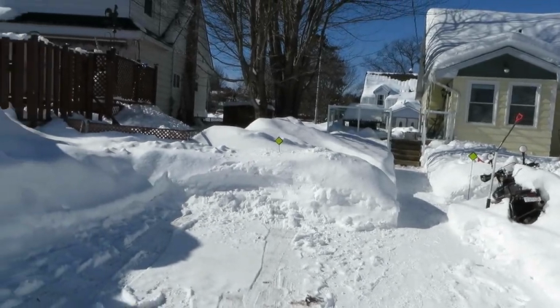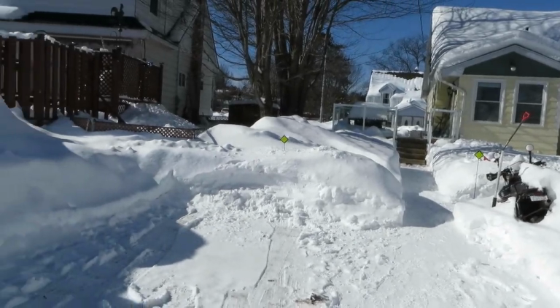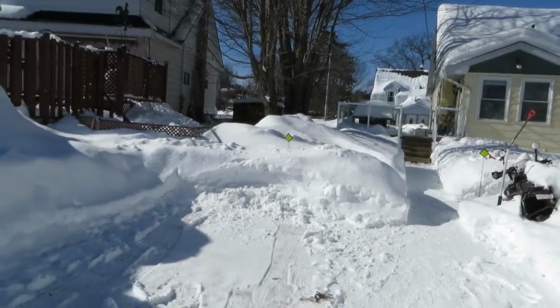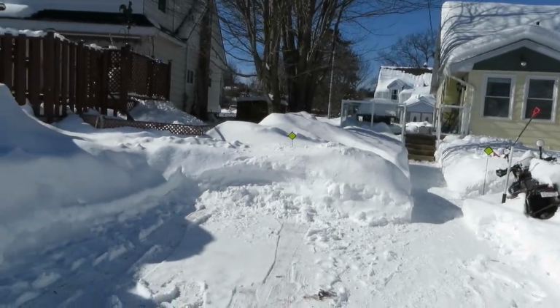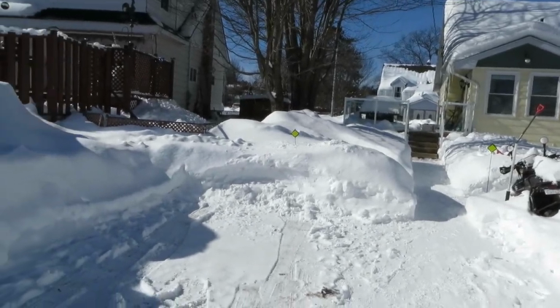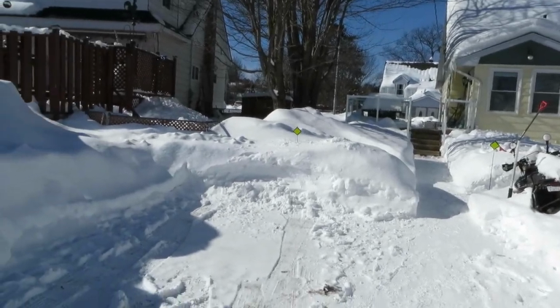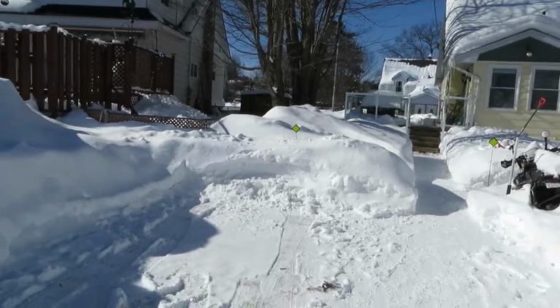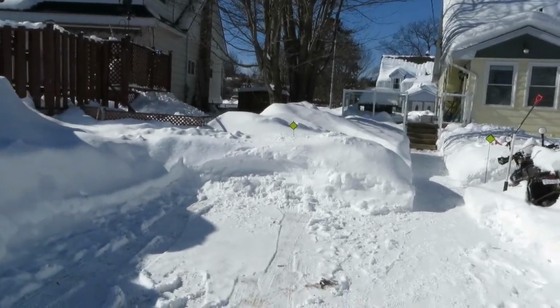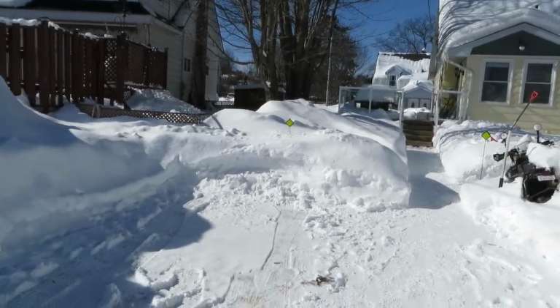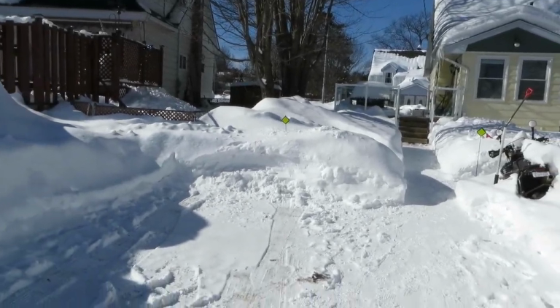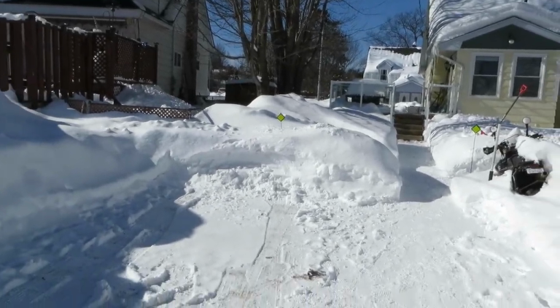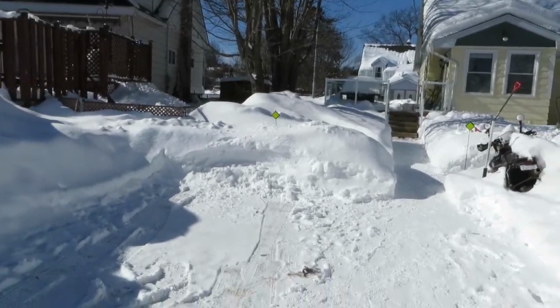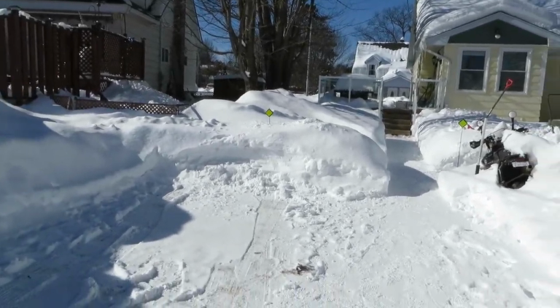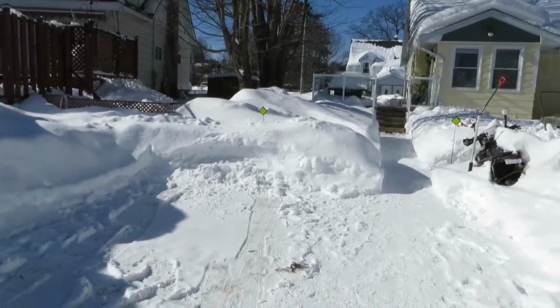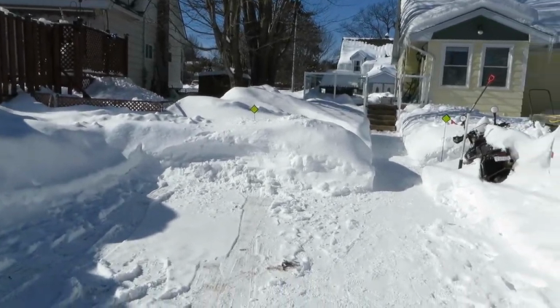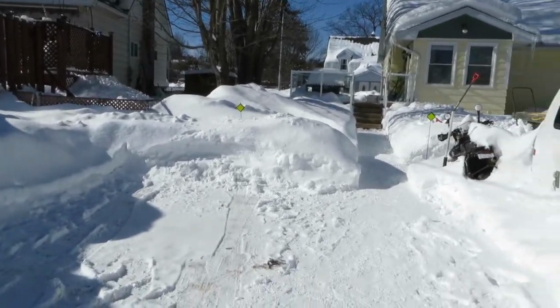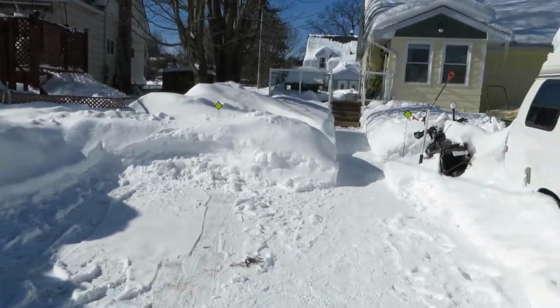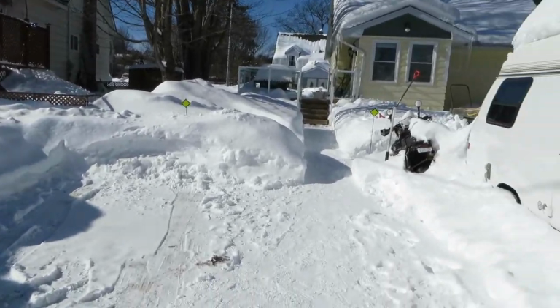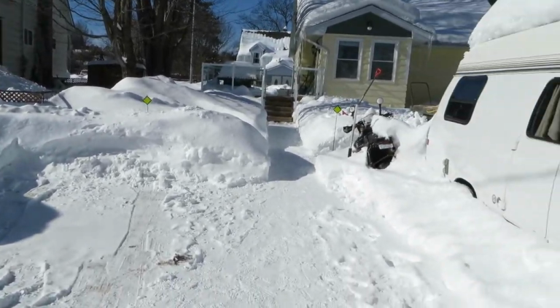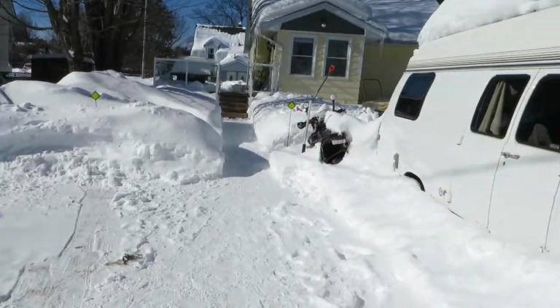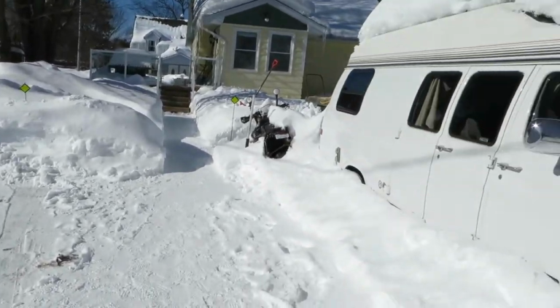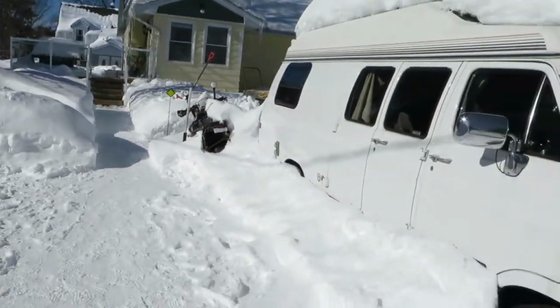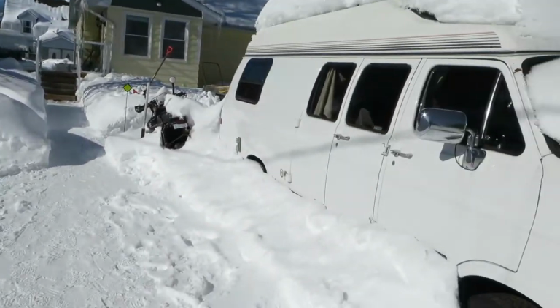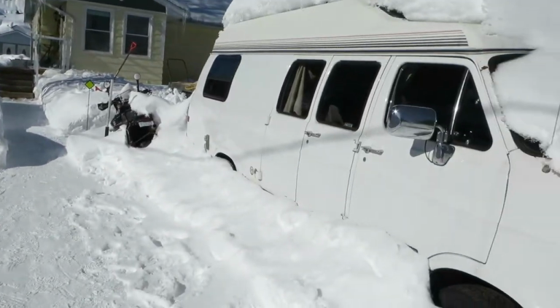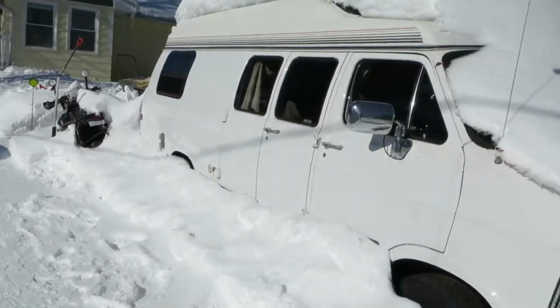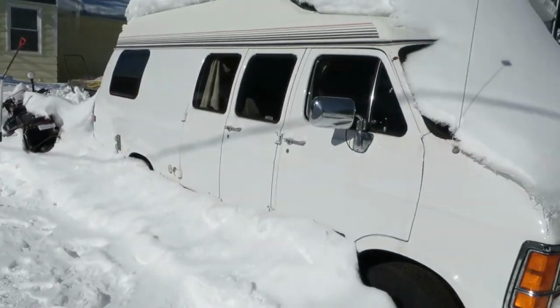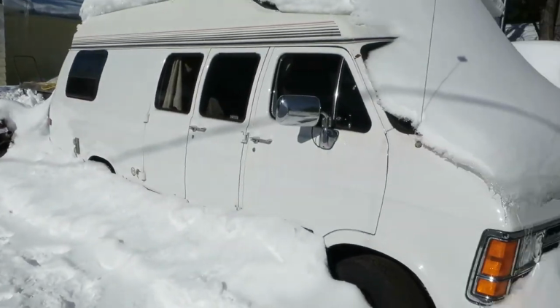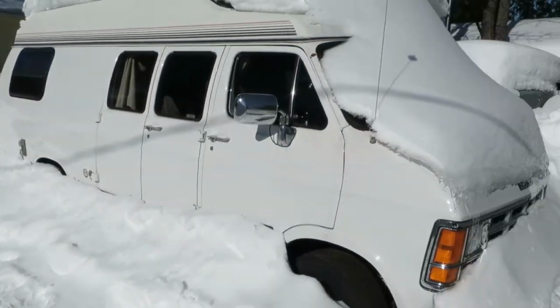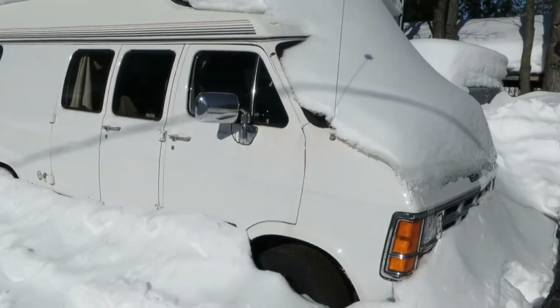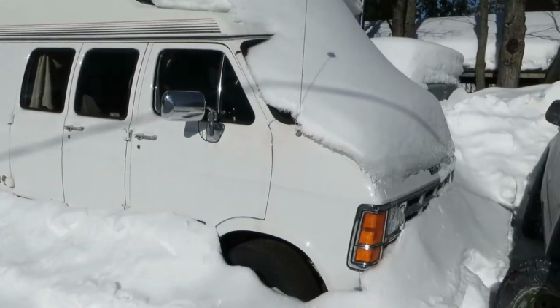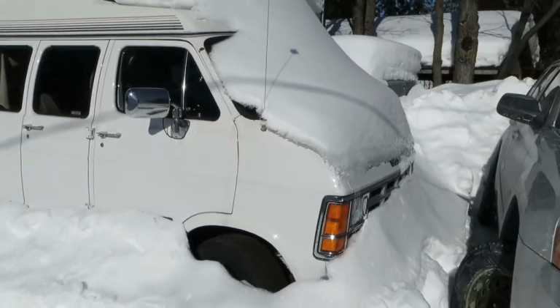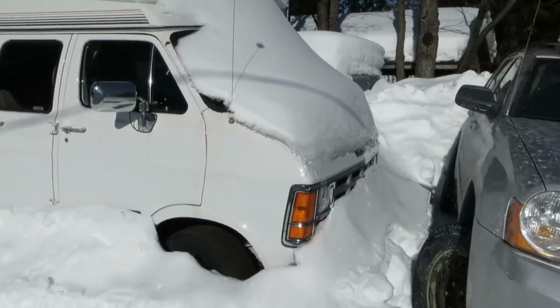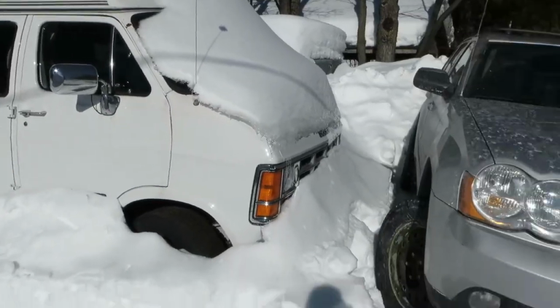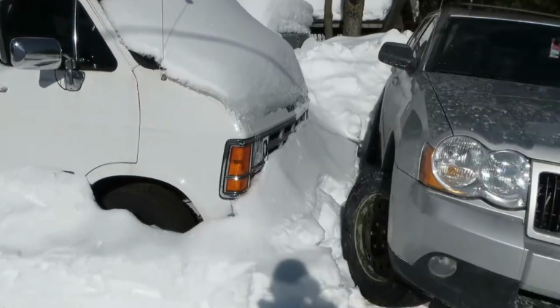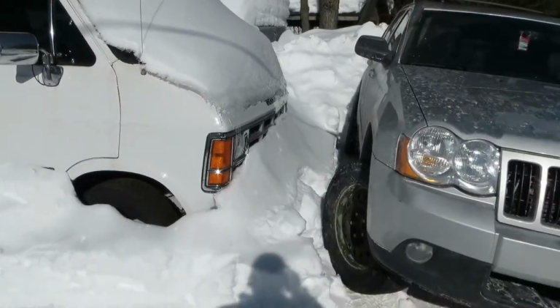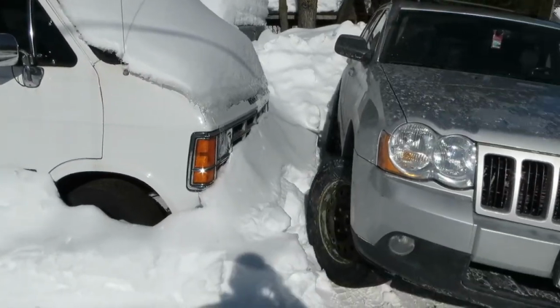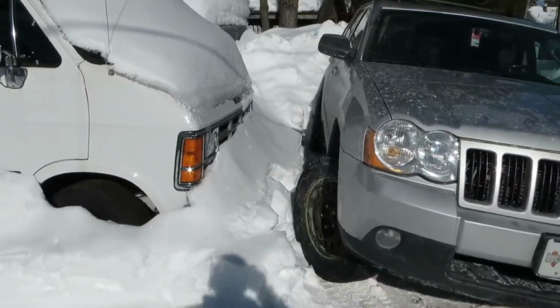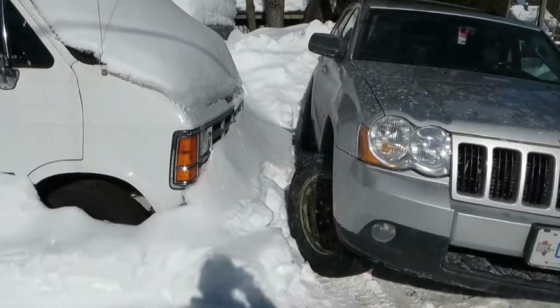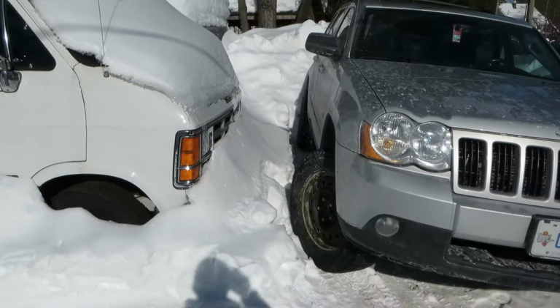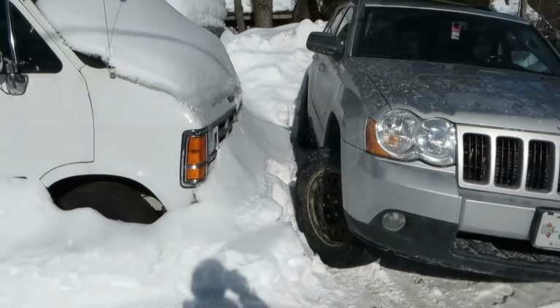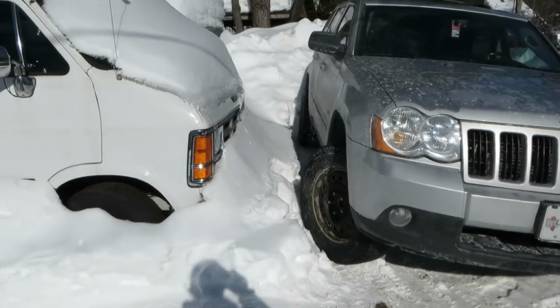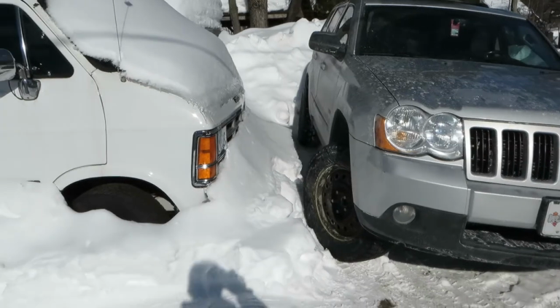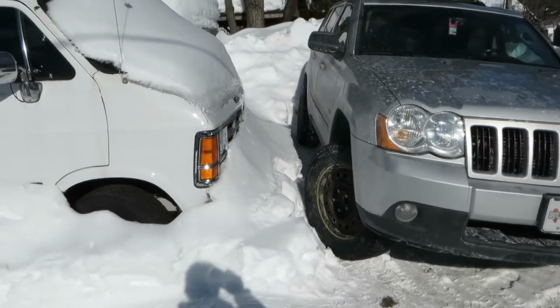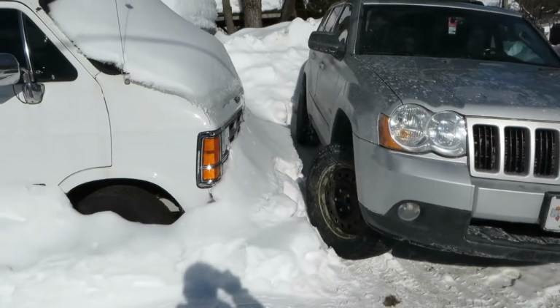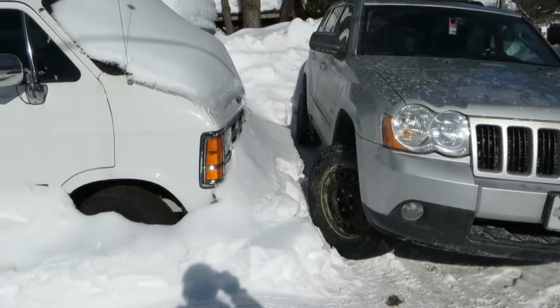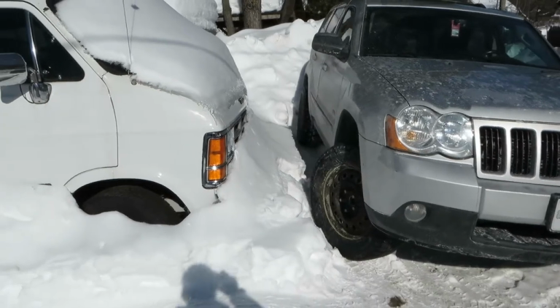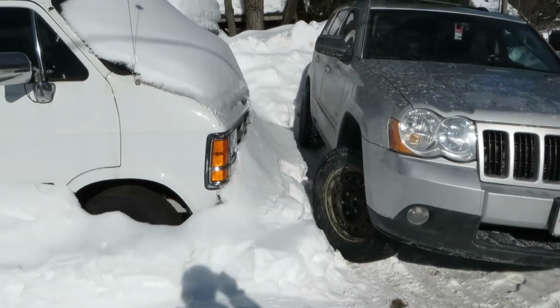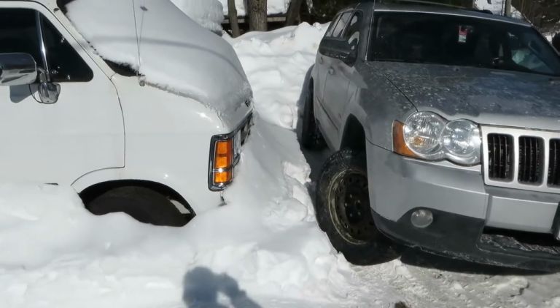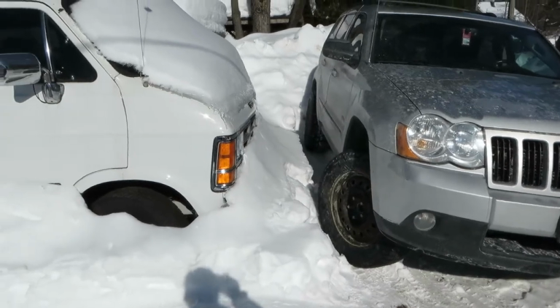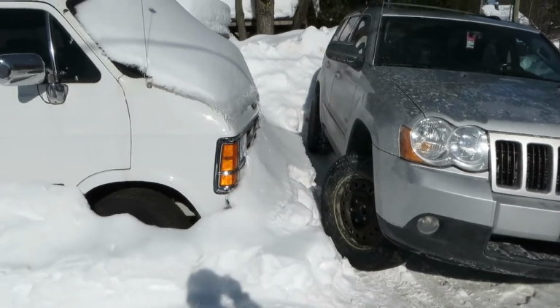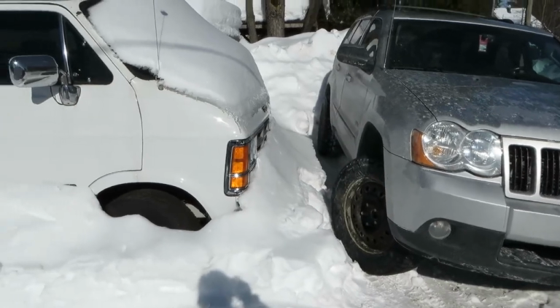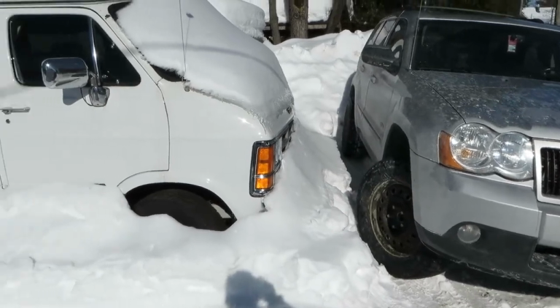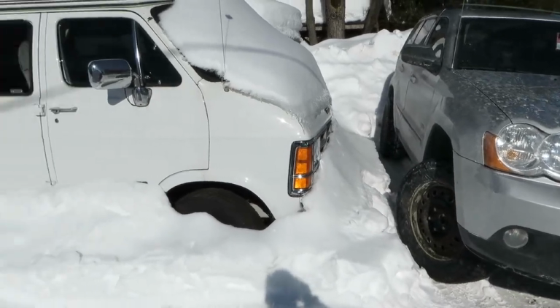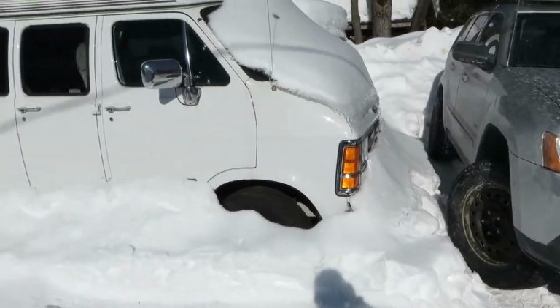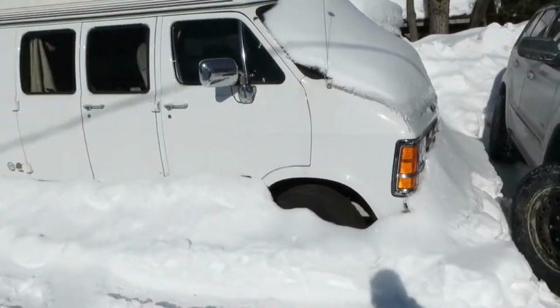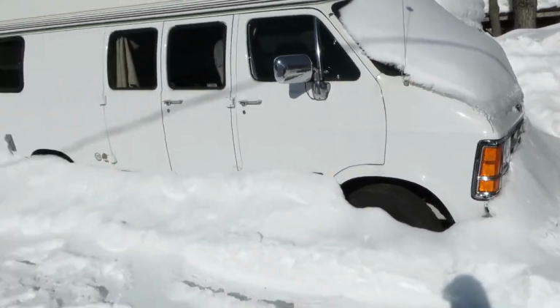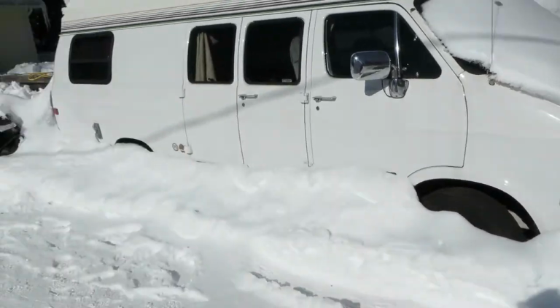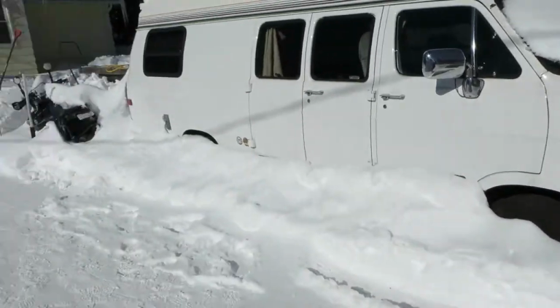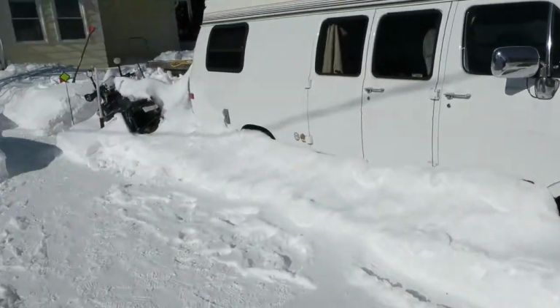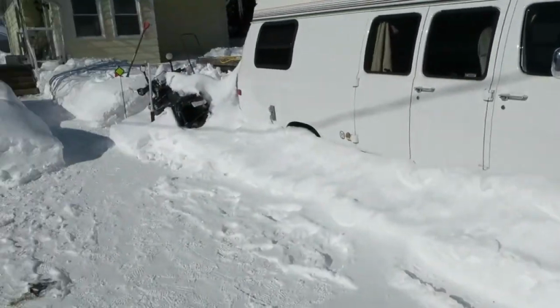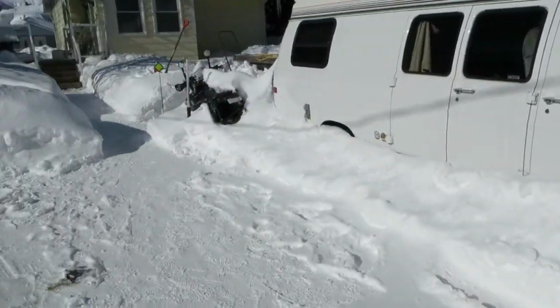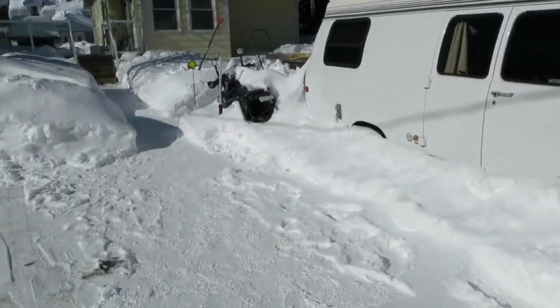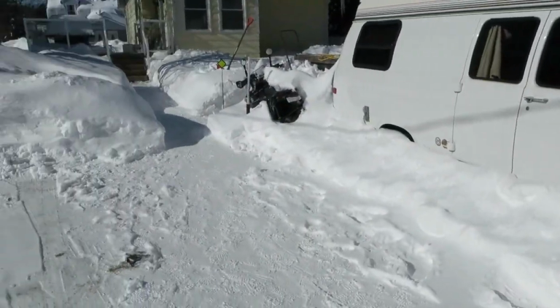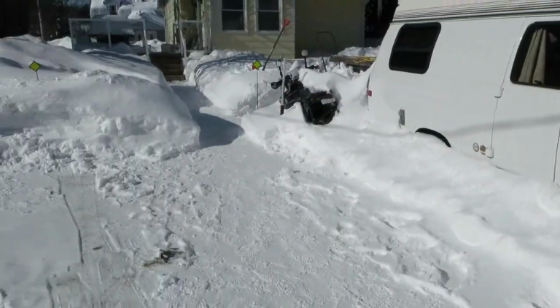Beautiful day here — minus 10. Can't complain. I'm going to do an oil change here after I run and do some errands.